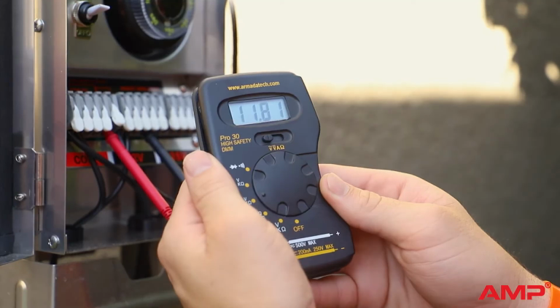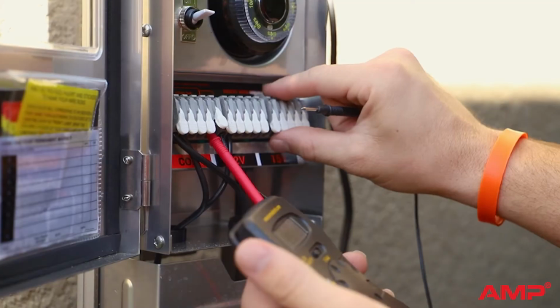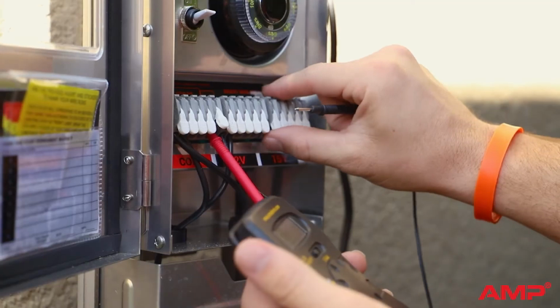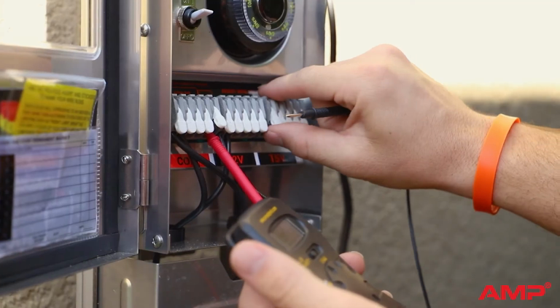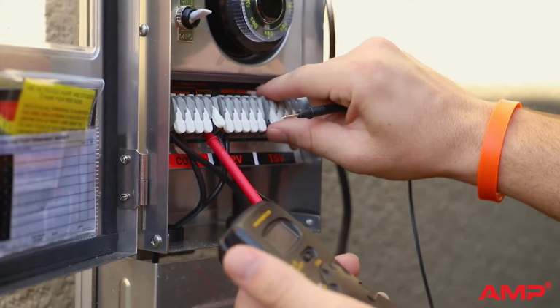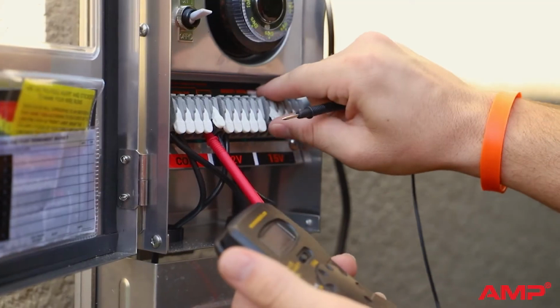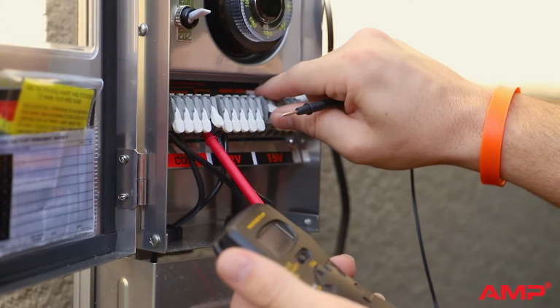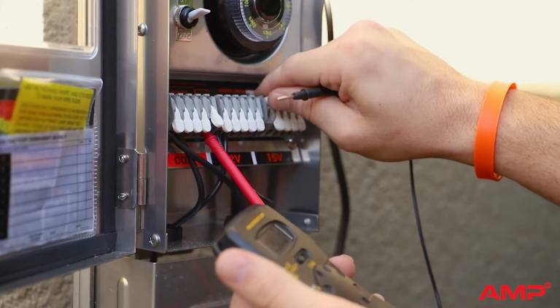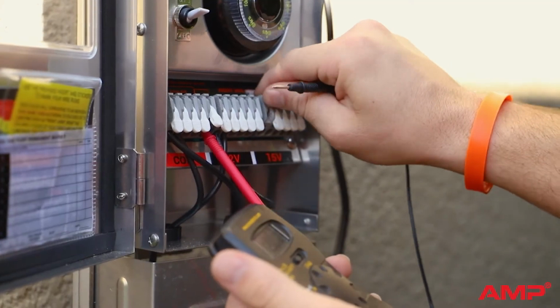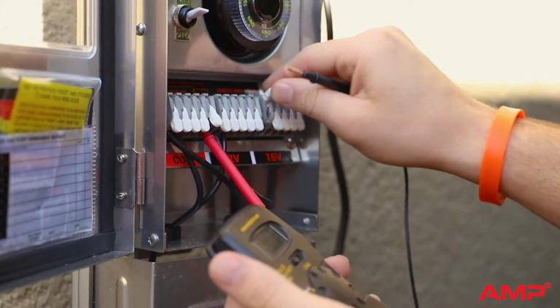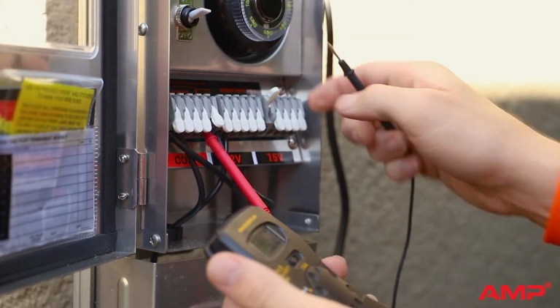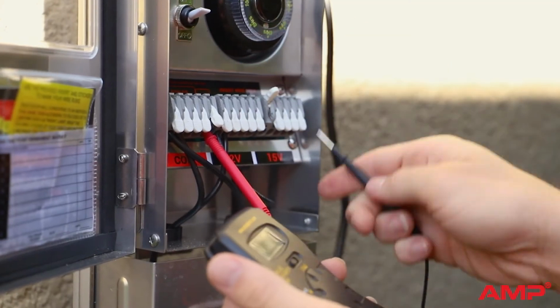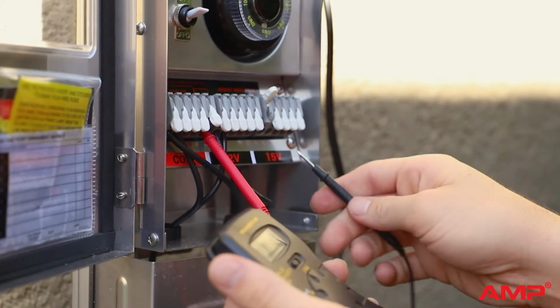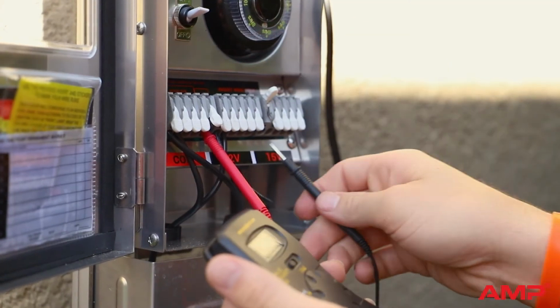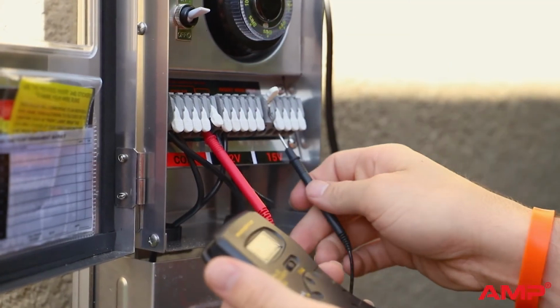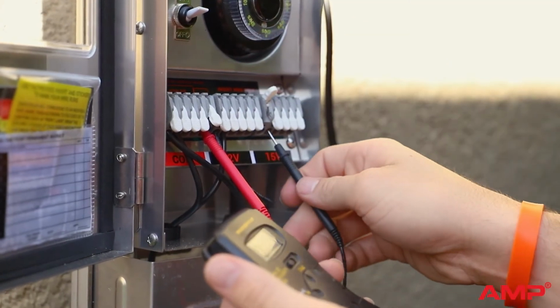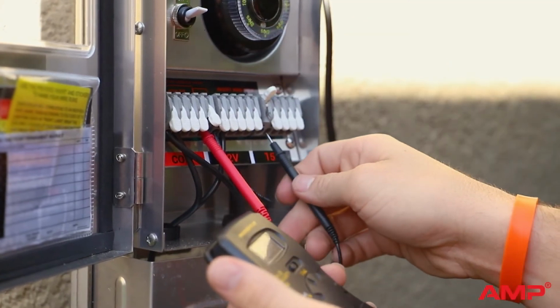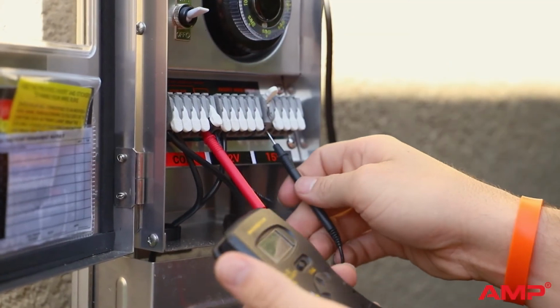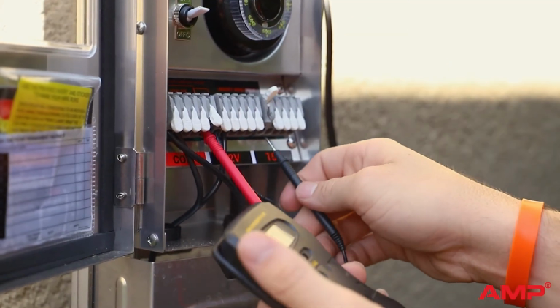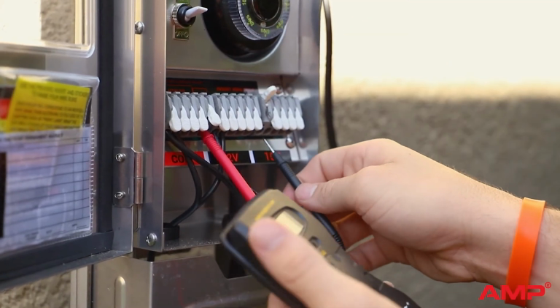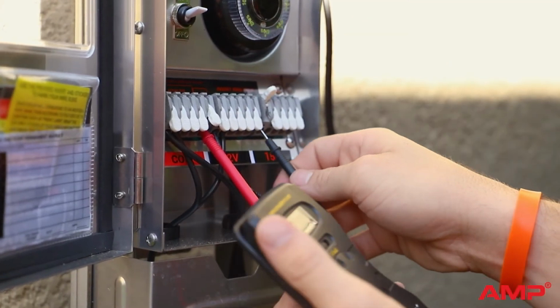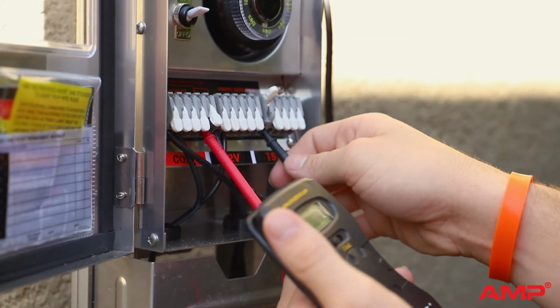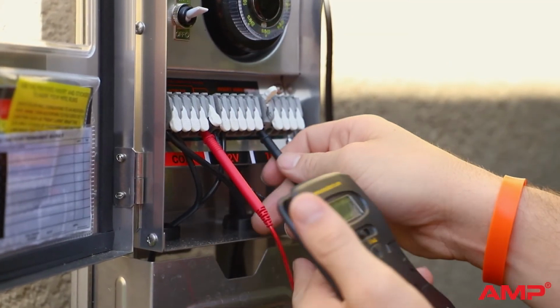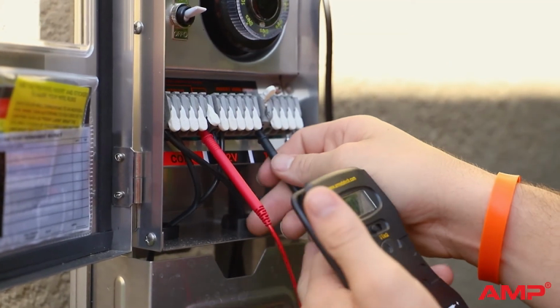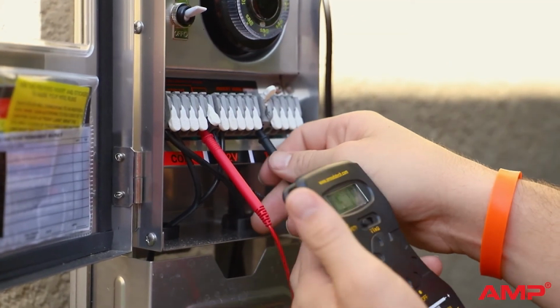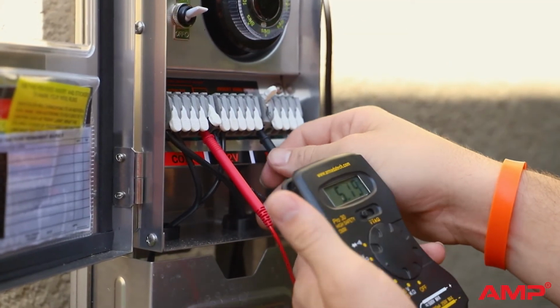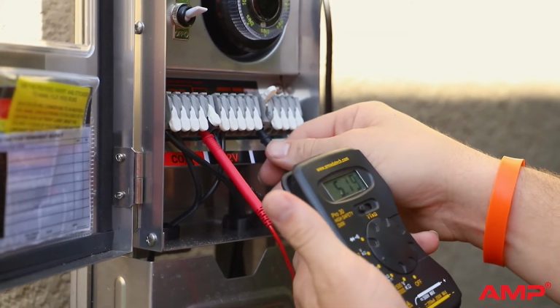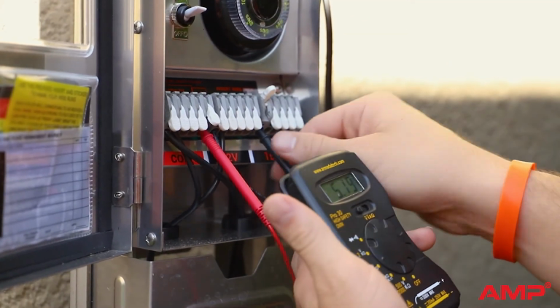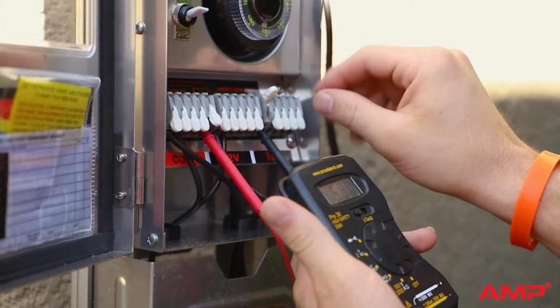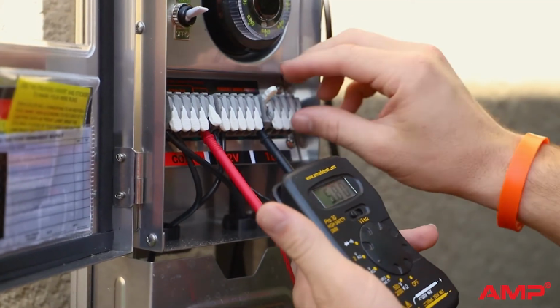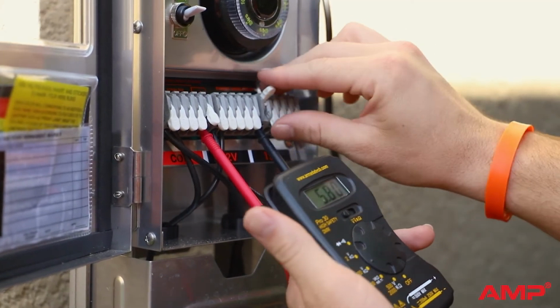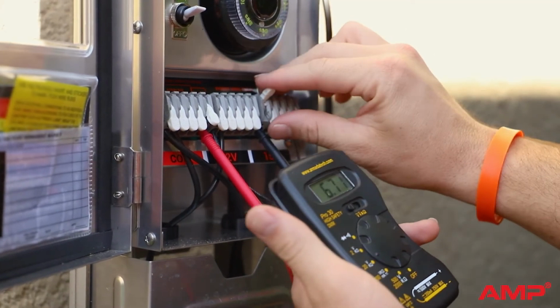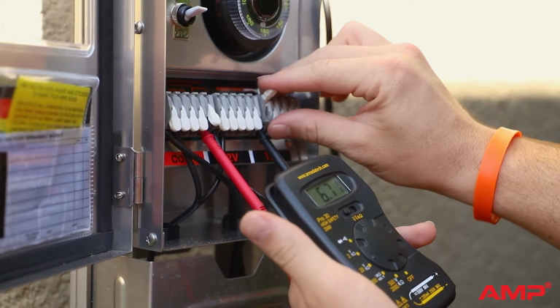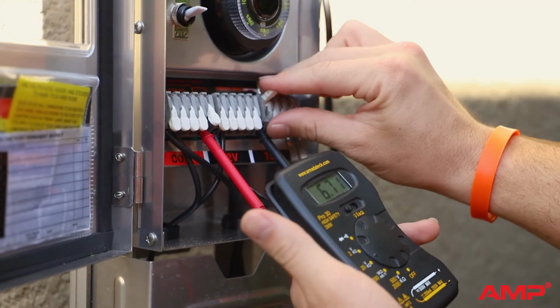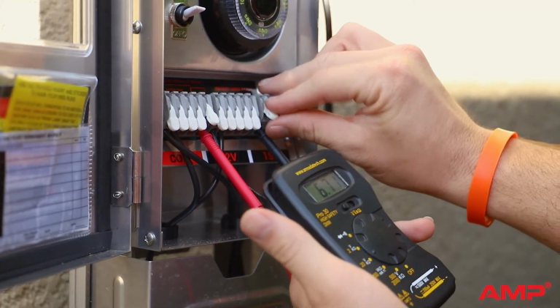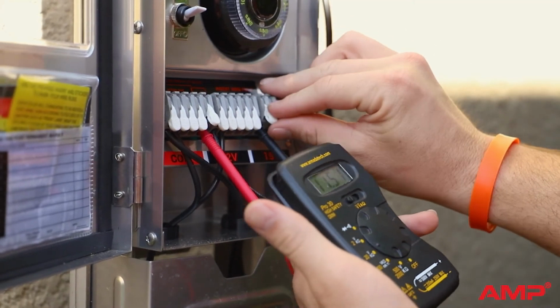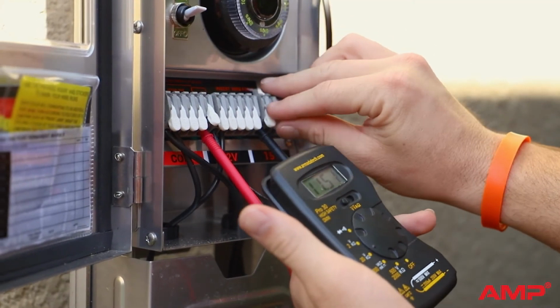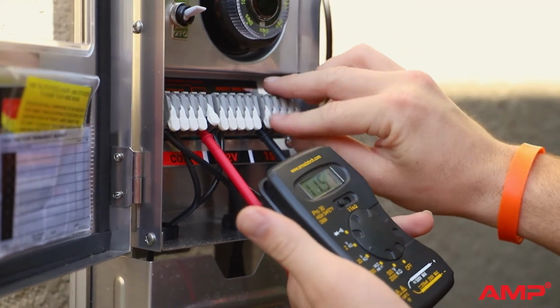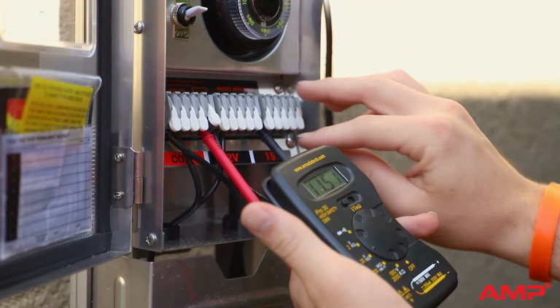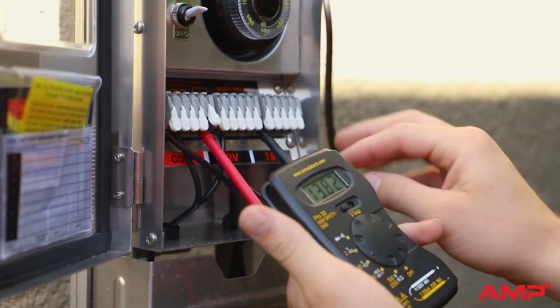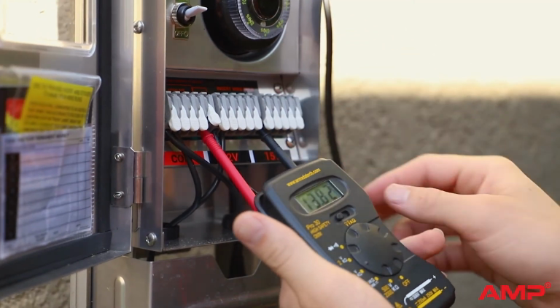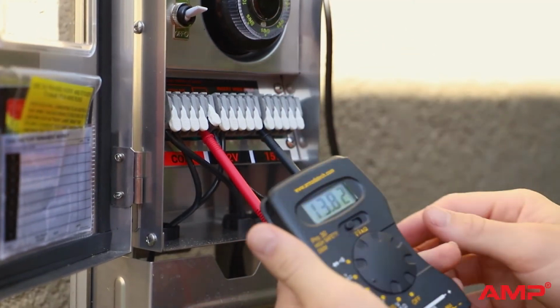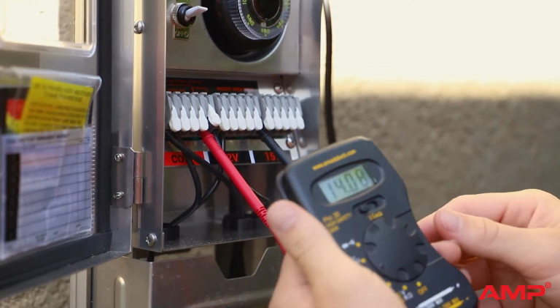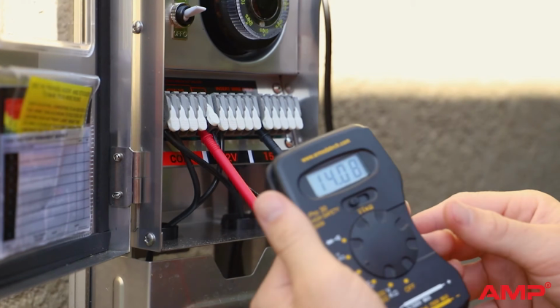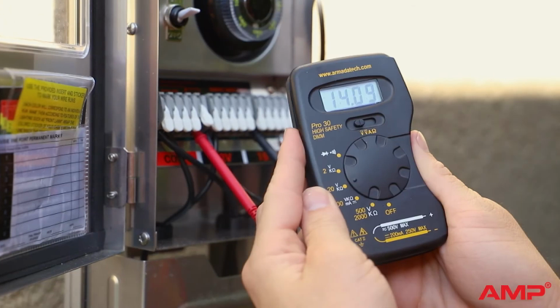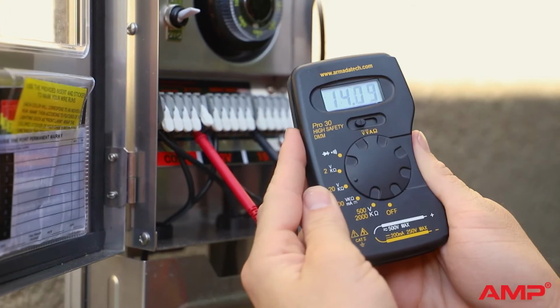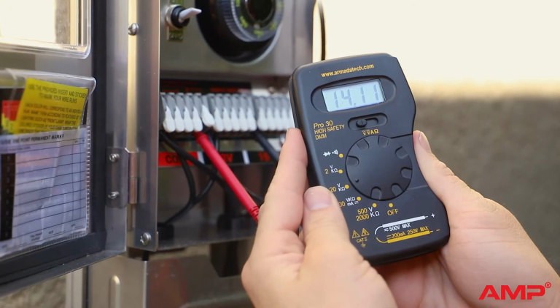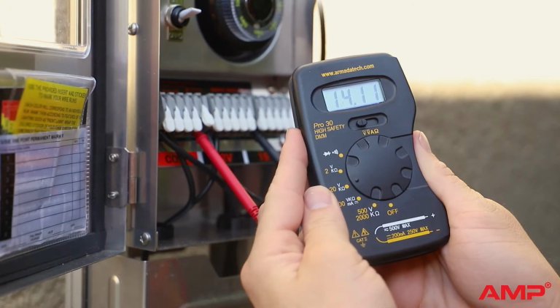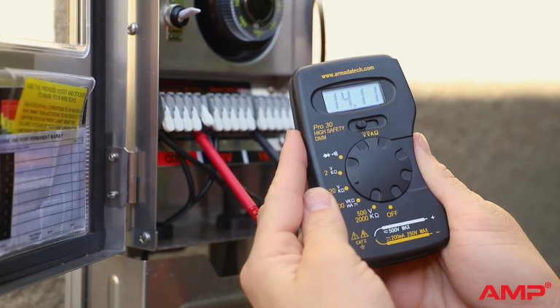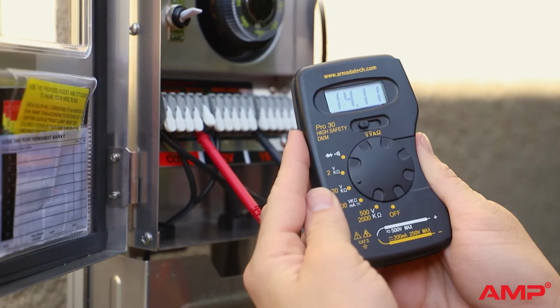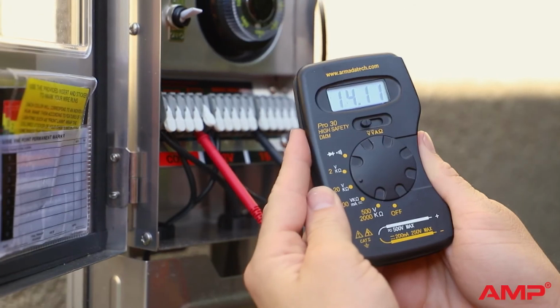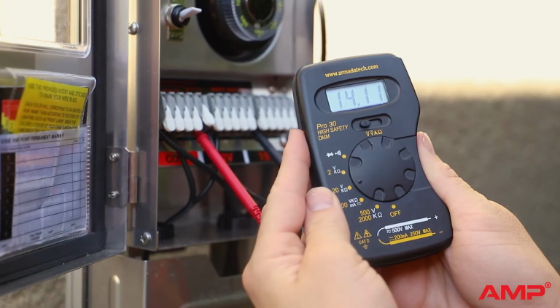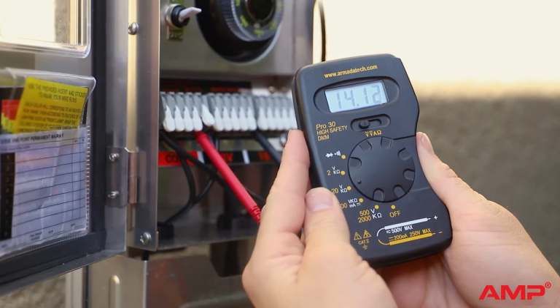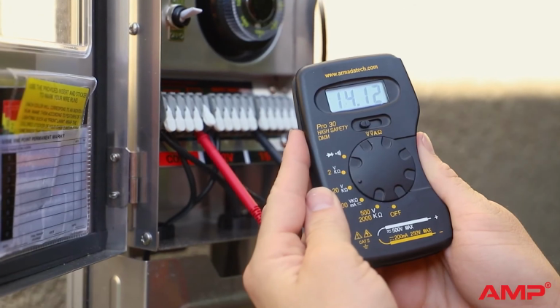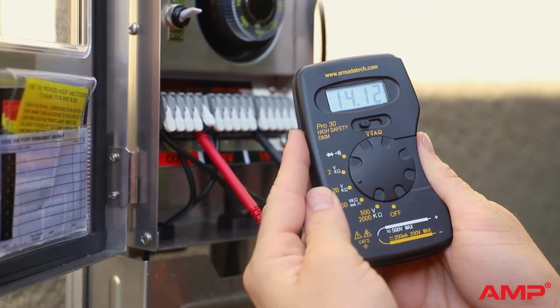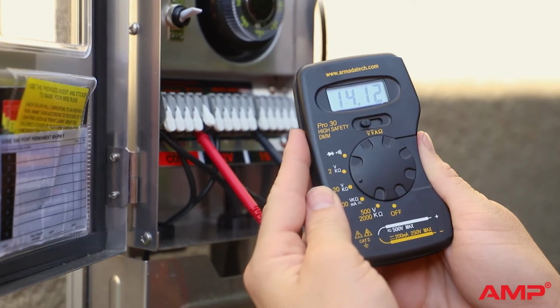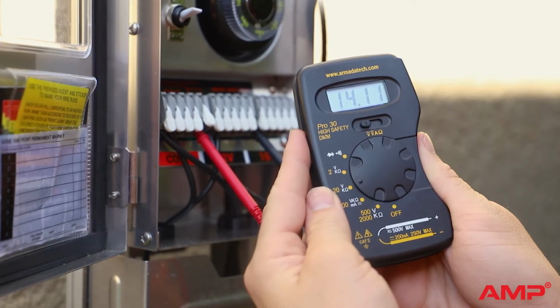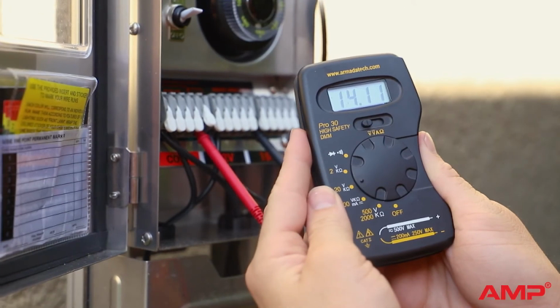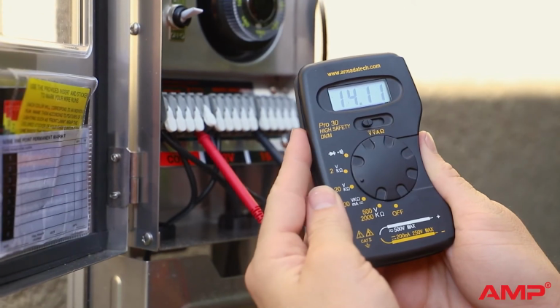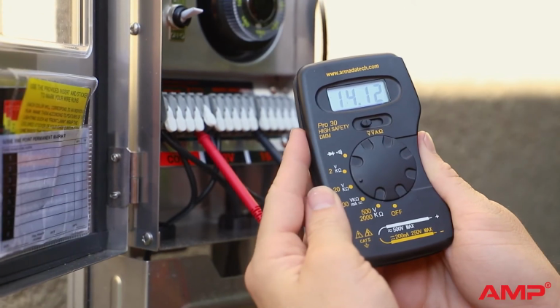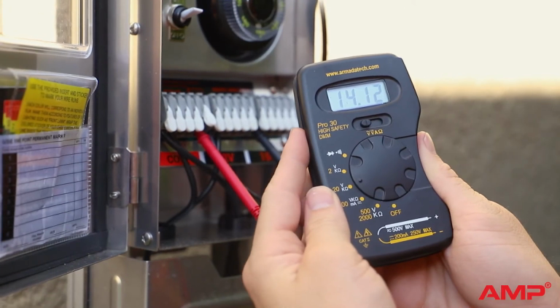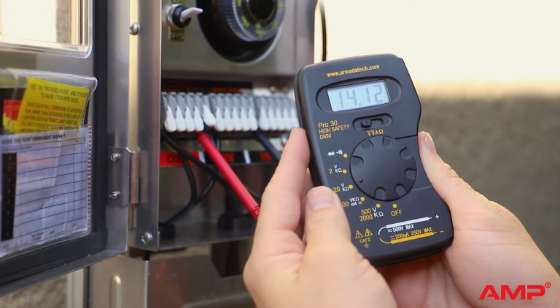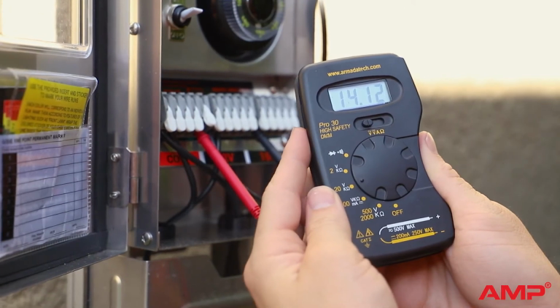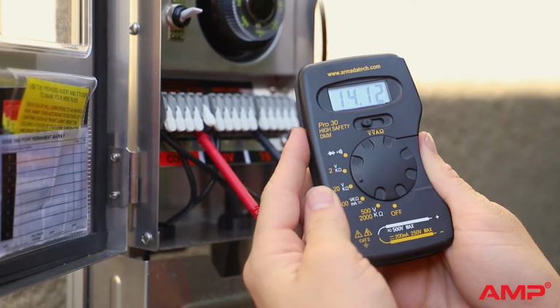With the first probe still in the comm terminal, move the second probe to the 15 volt terminal. You should now see a reading around 15 volts.